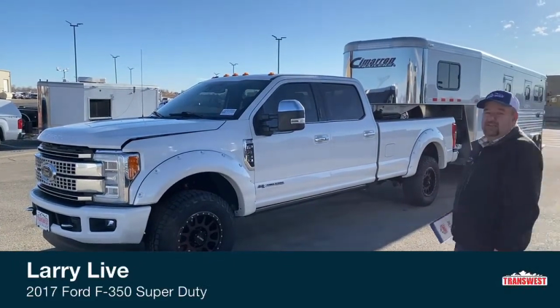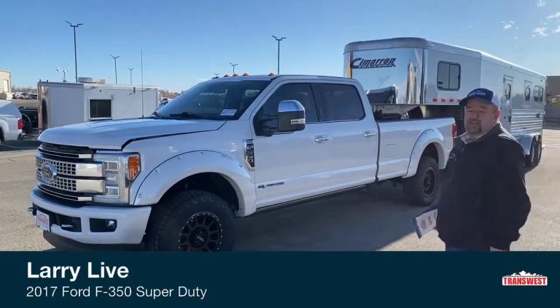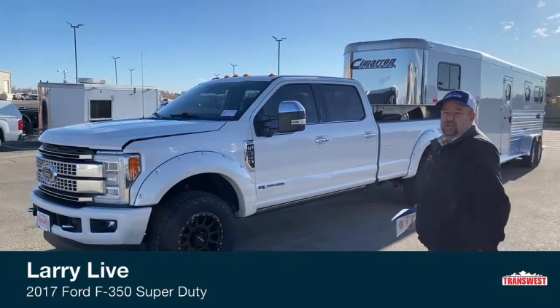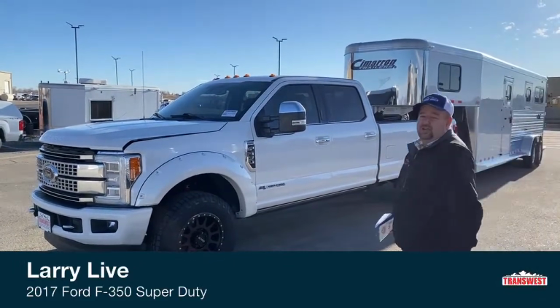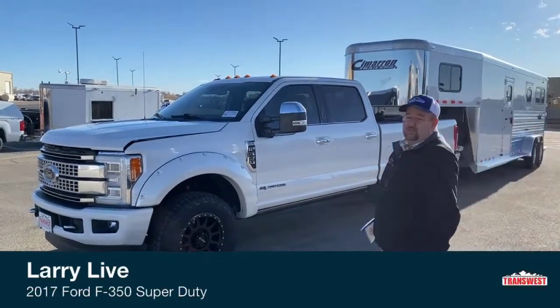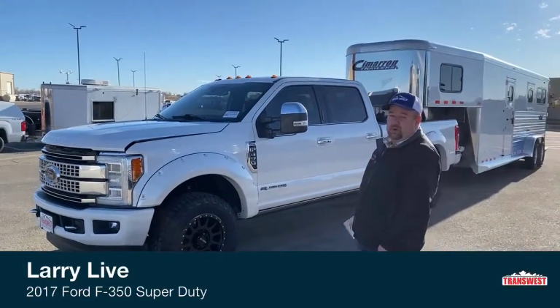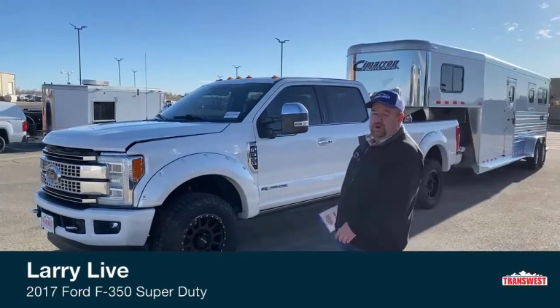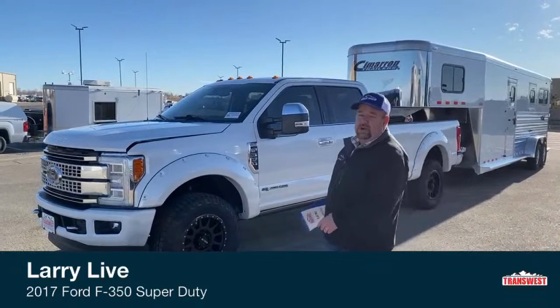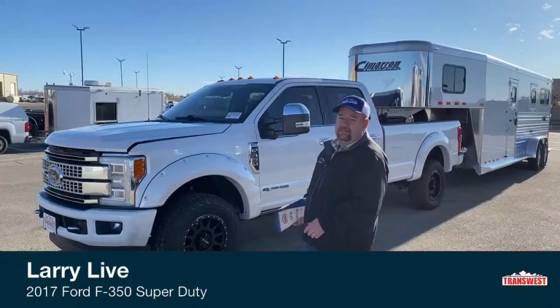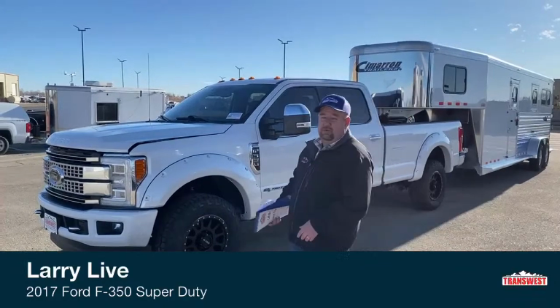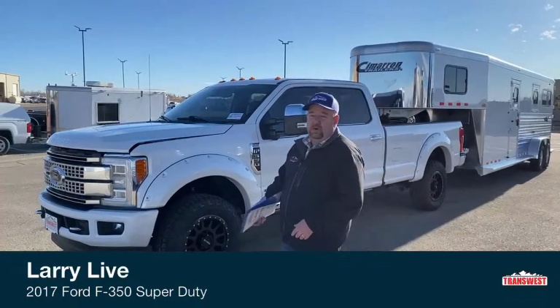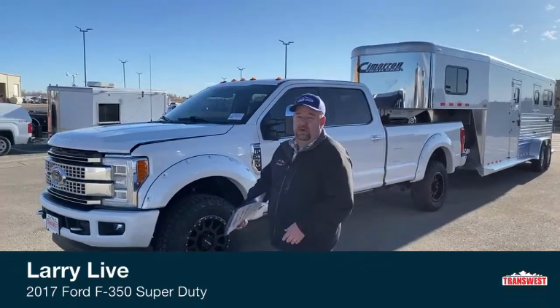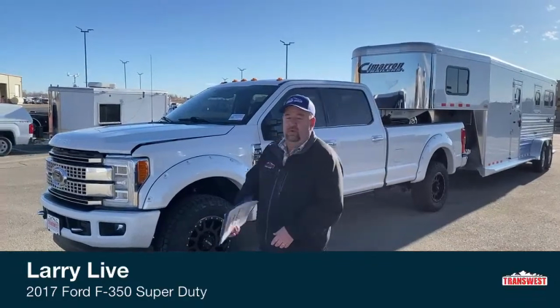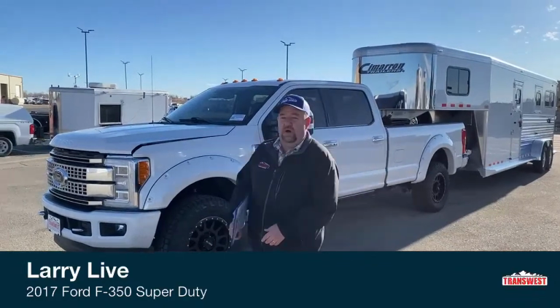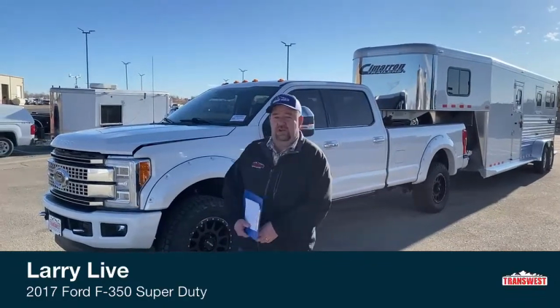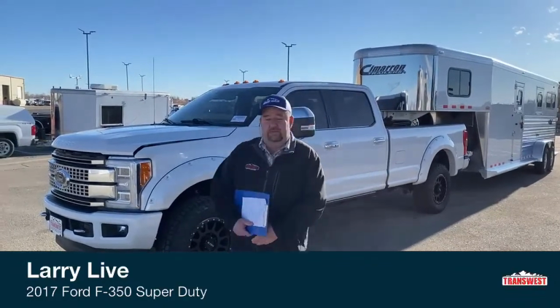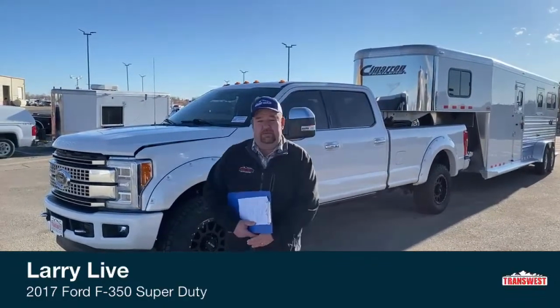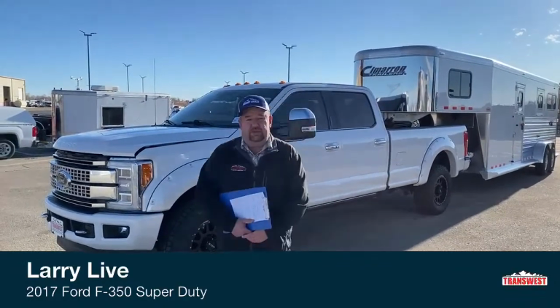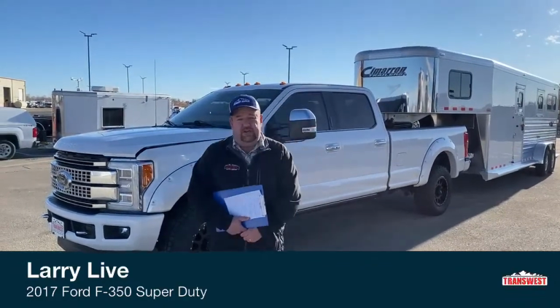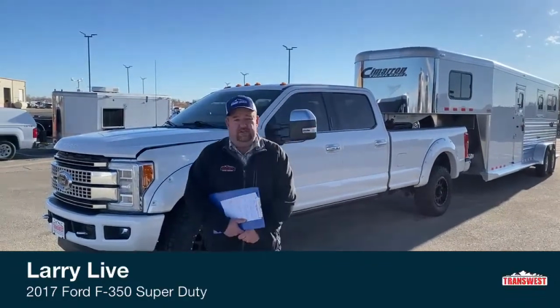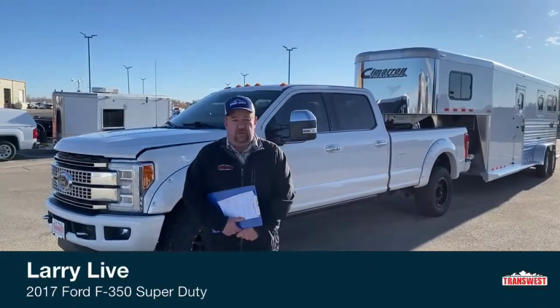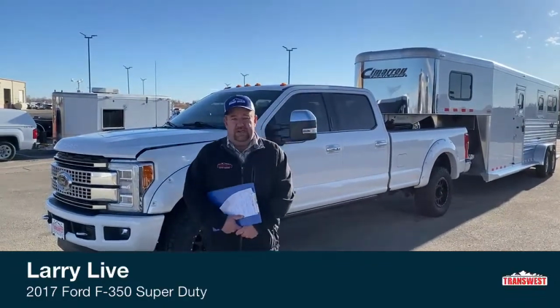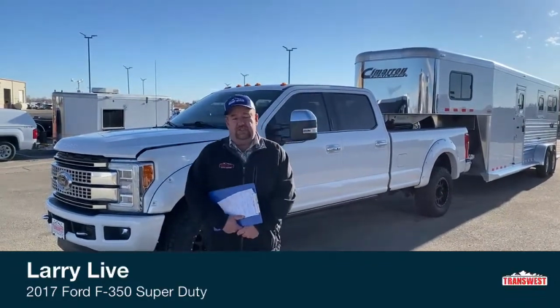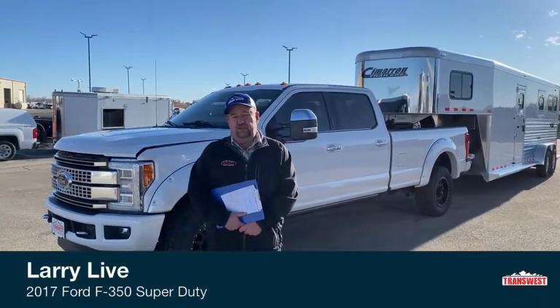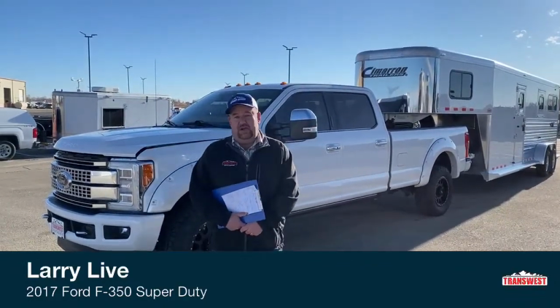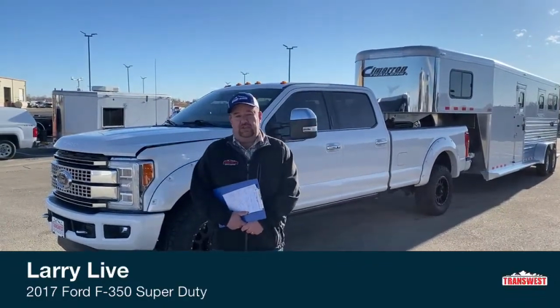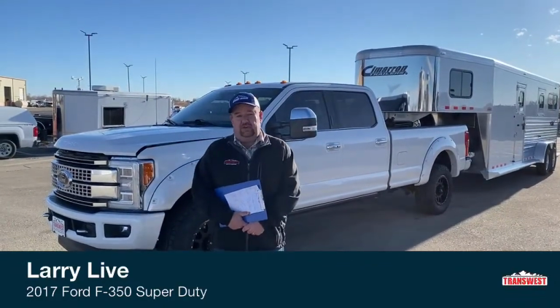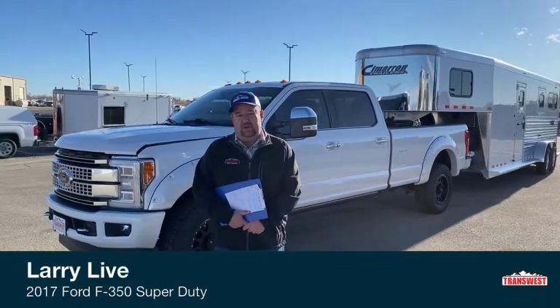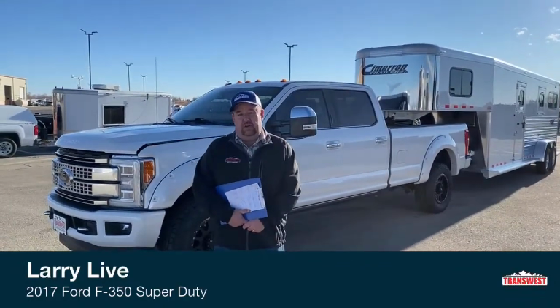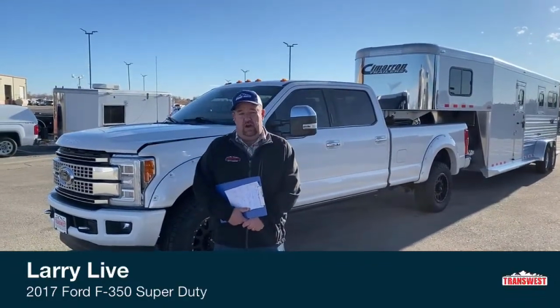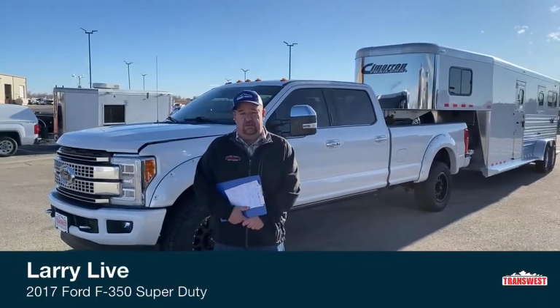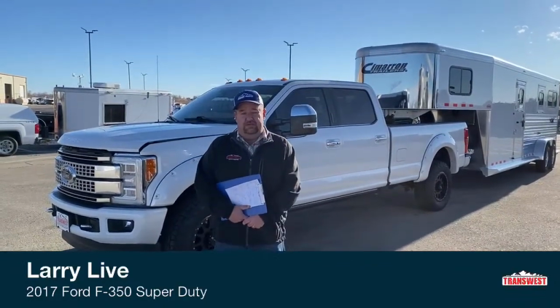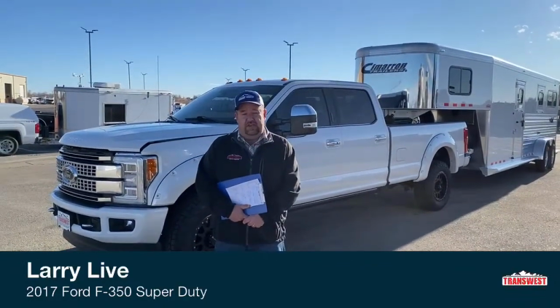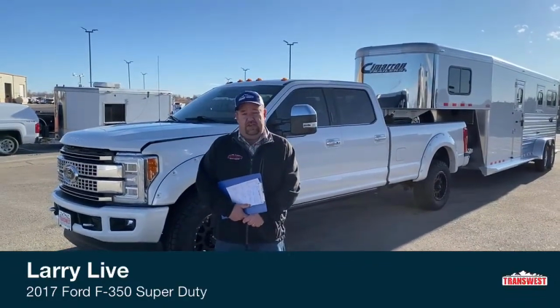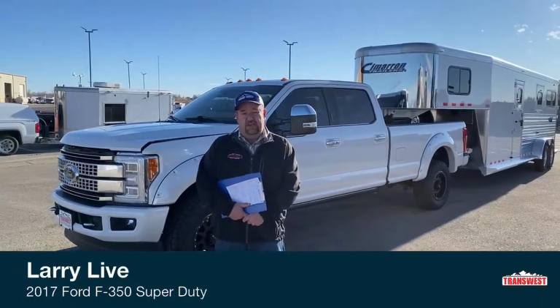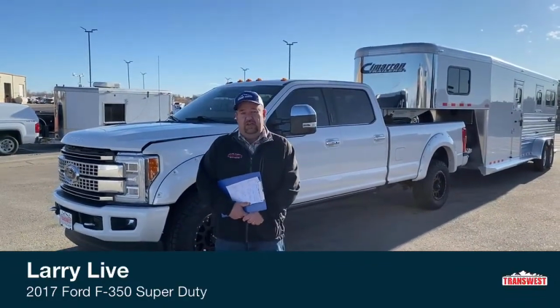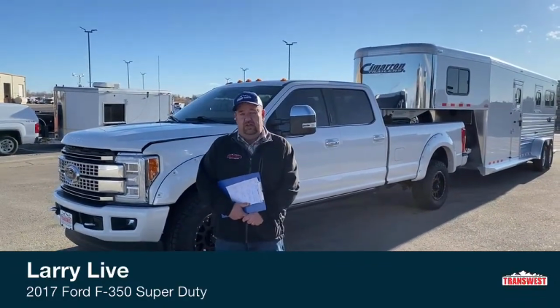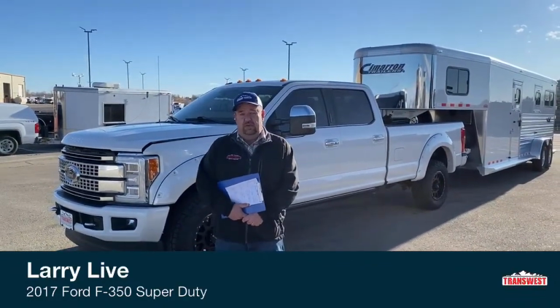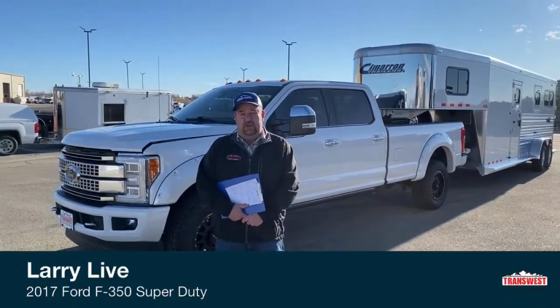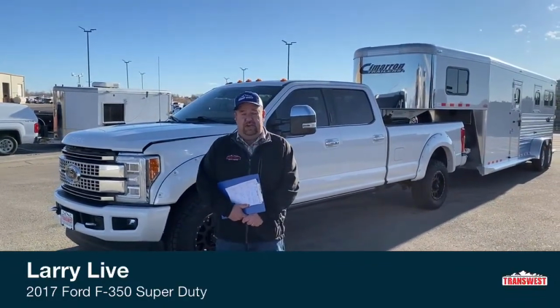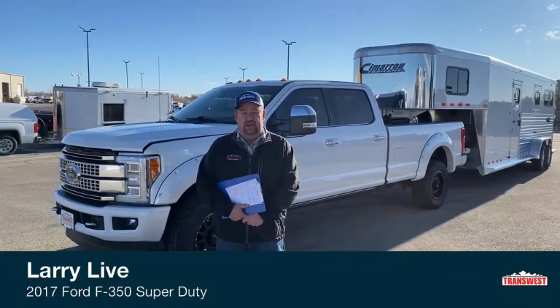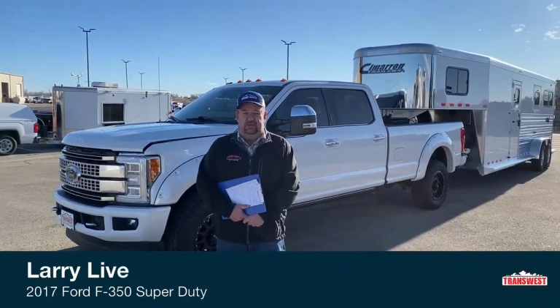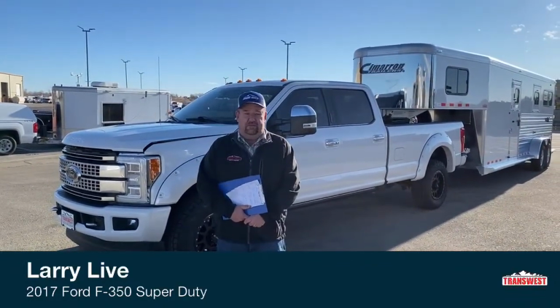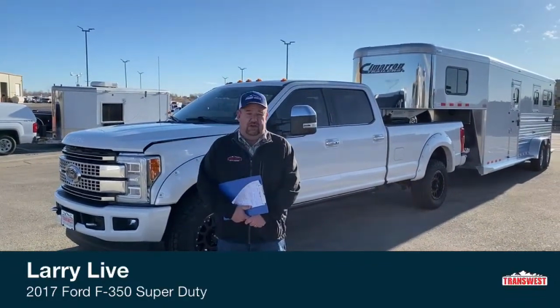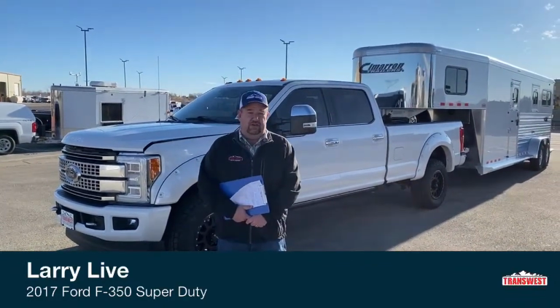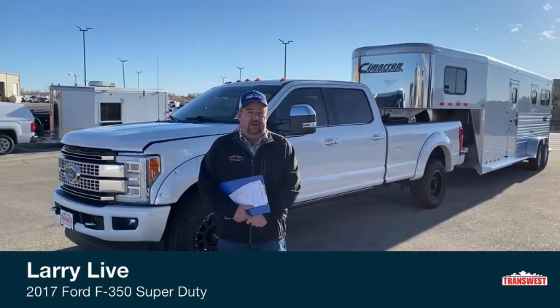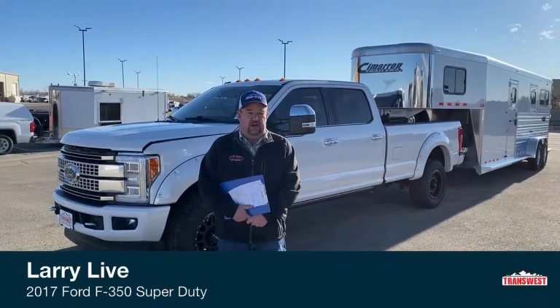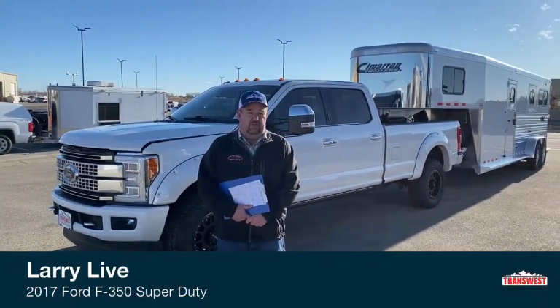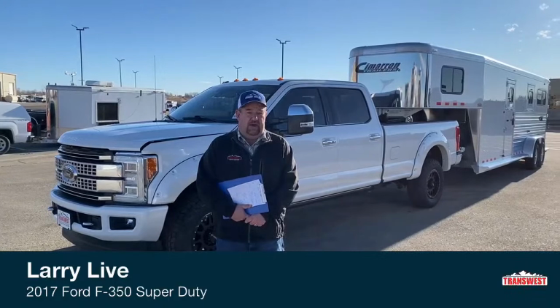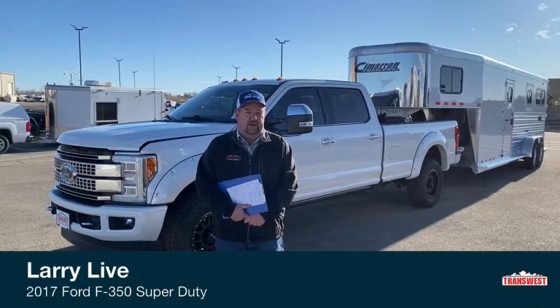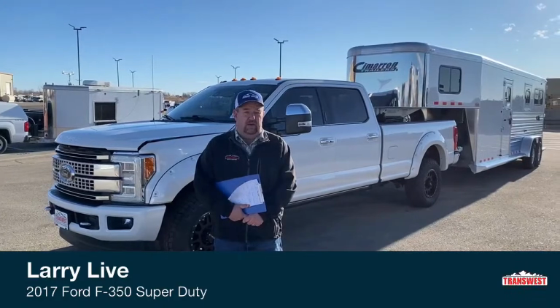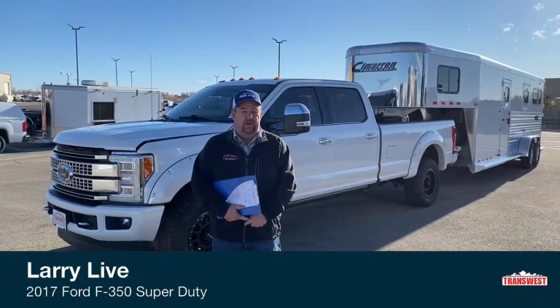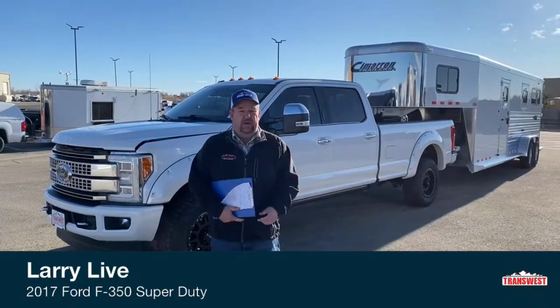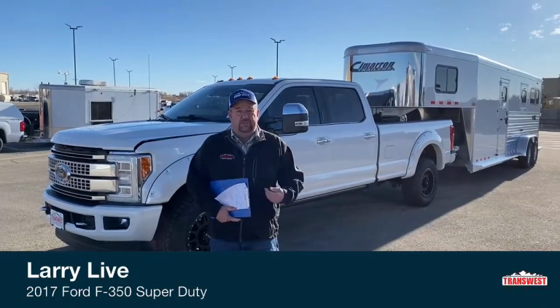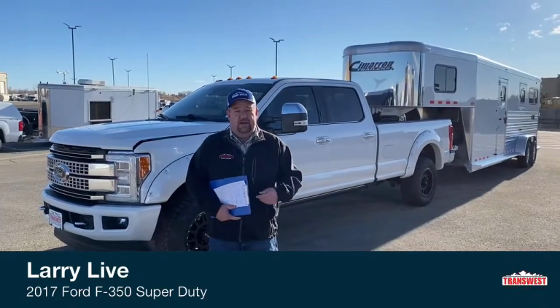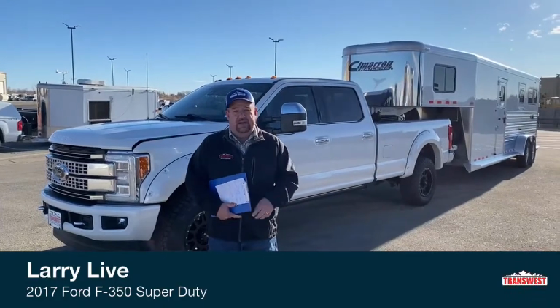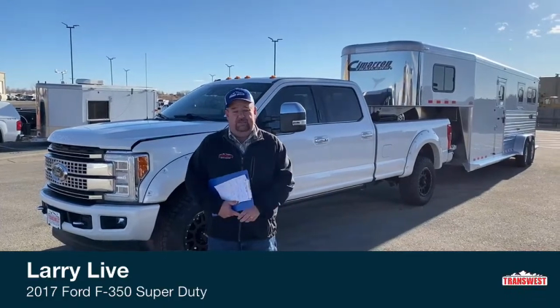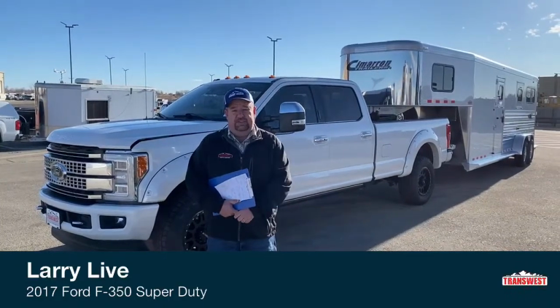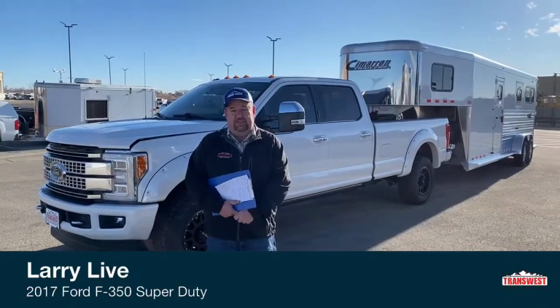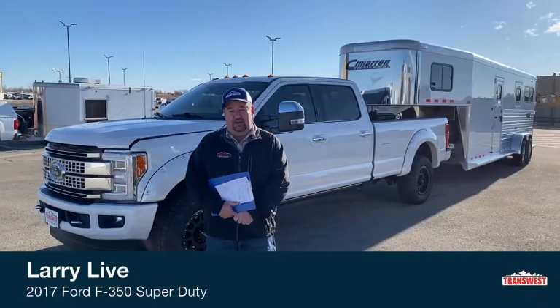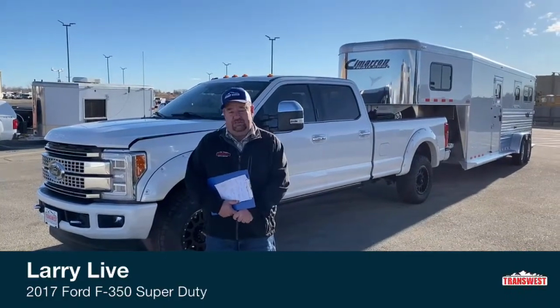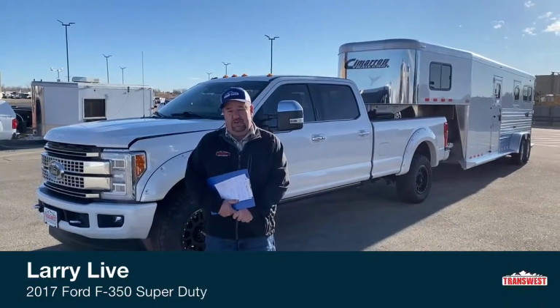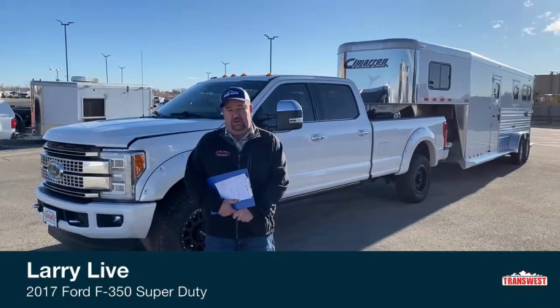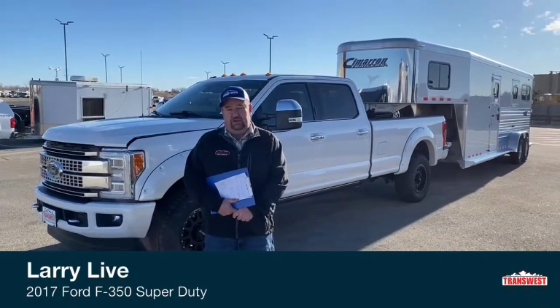Good morning, everyone, and welcome to TransWest Truck Trailer RV, located in Frederick, Colorado. My name is Larry Vickers.